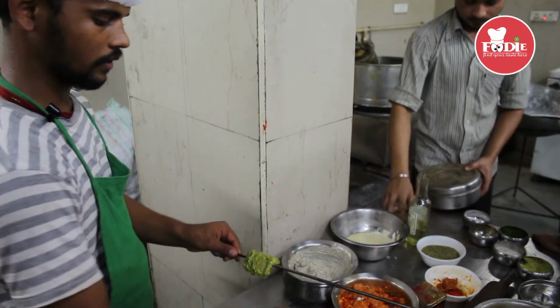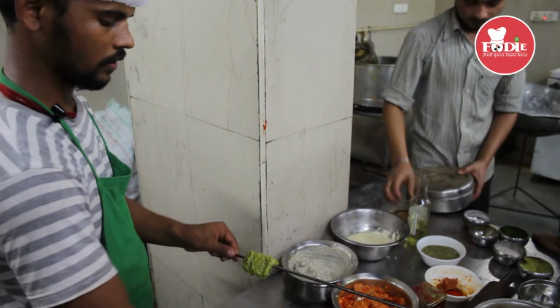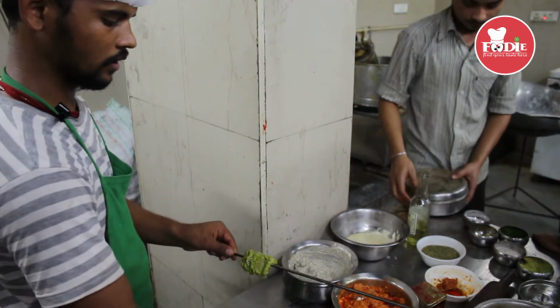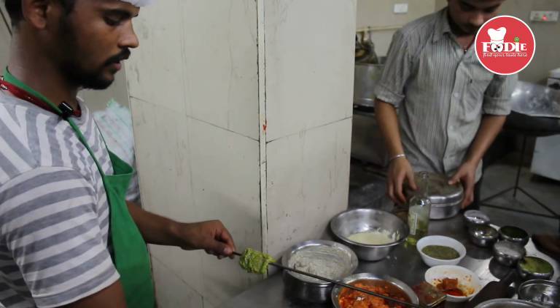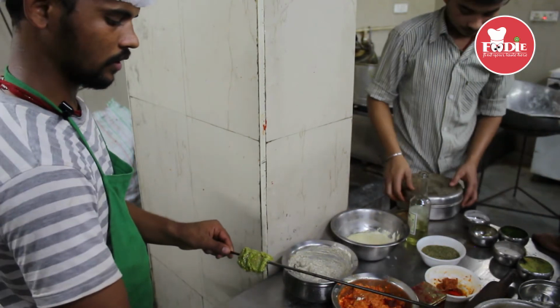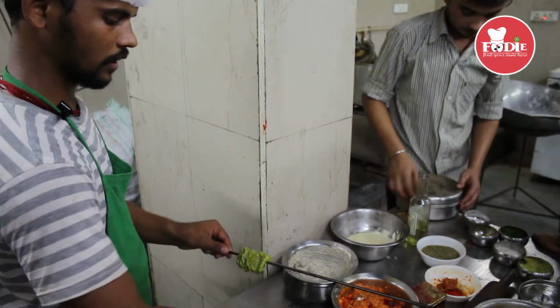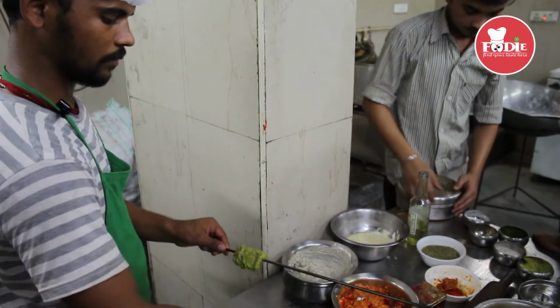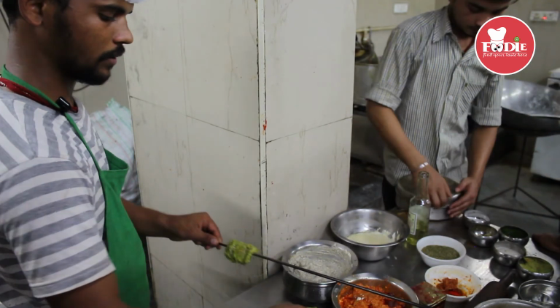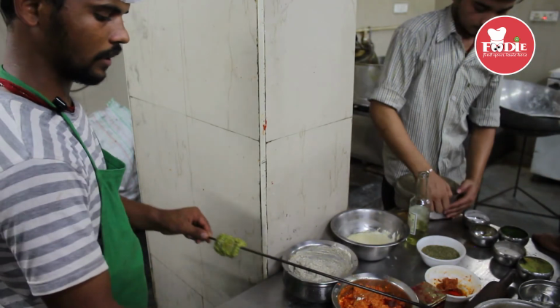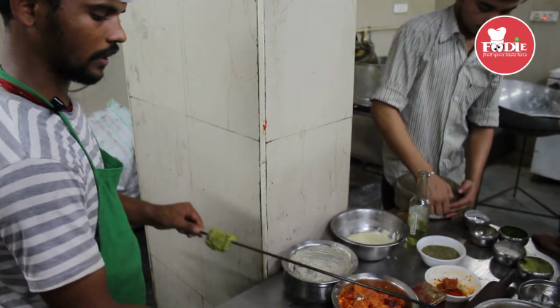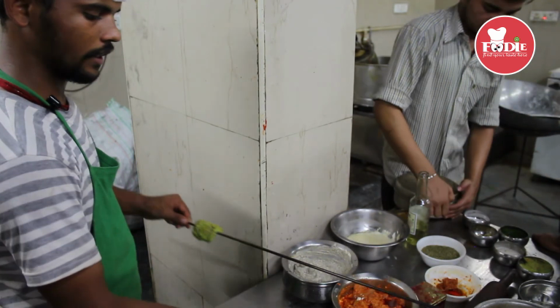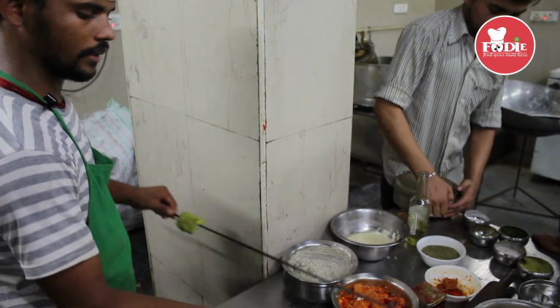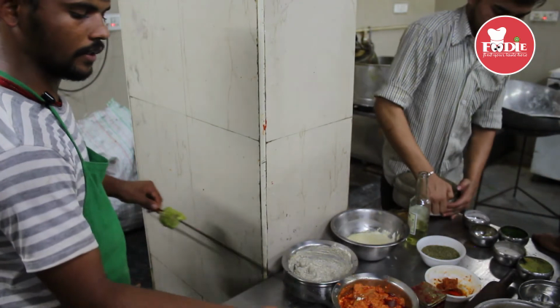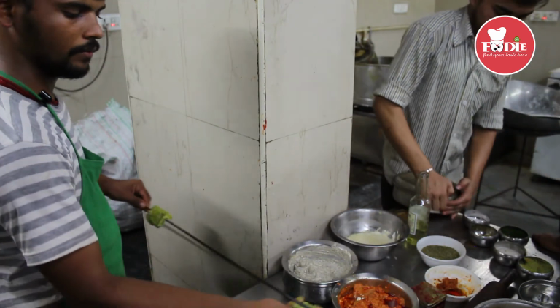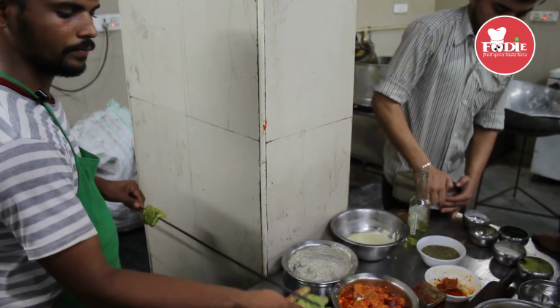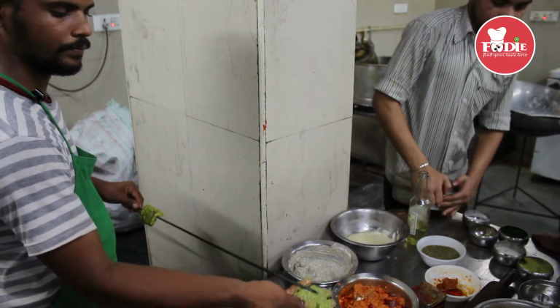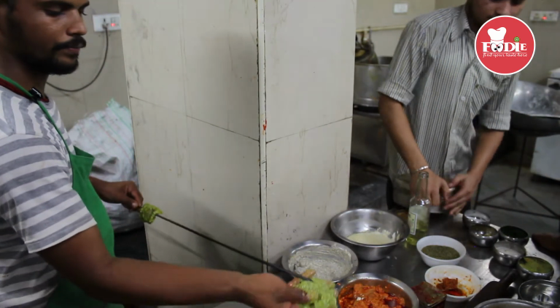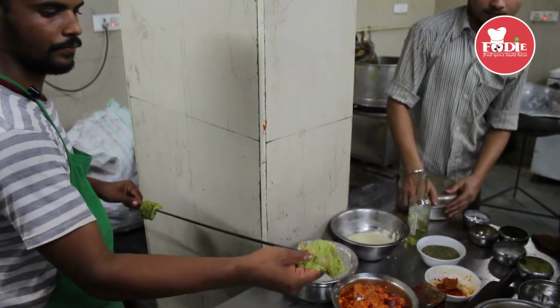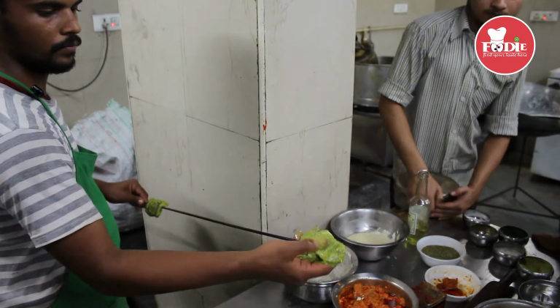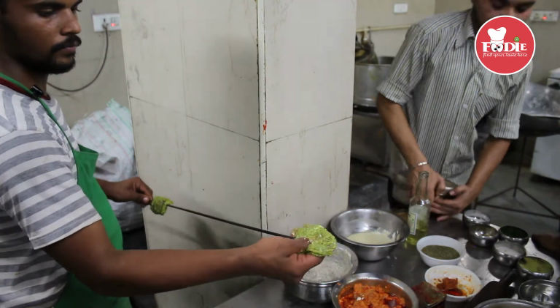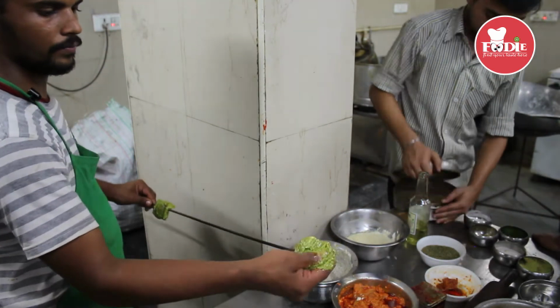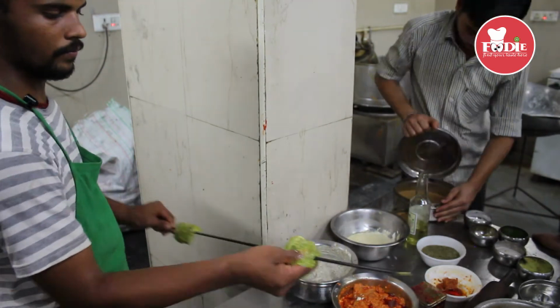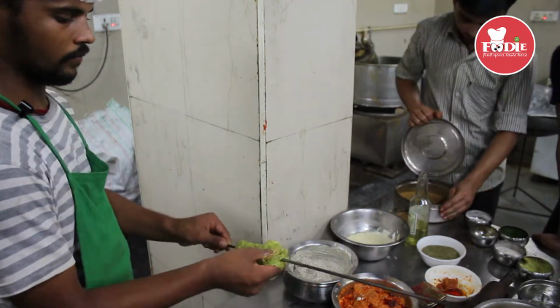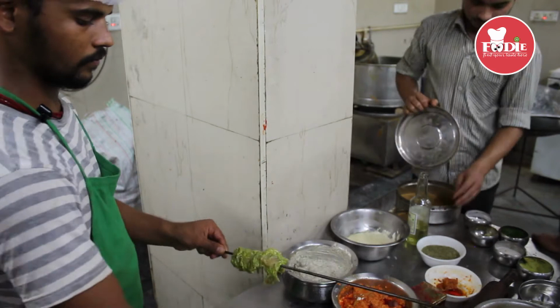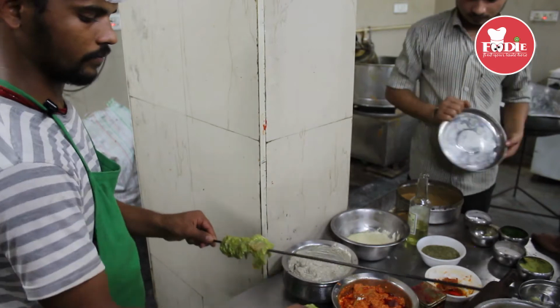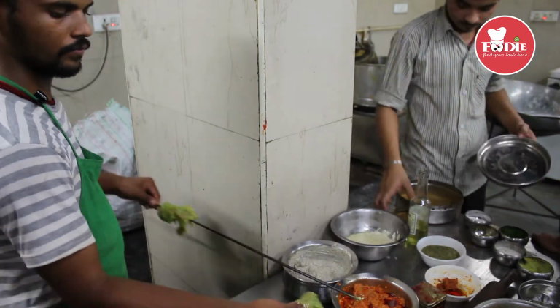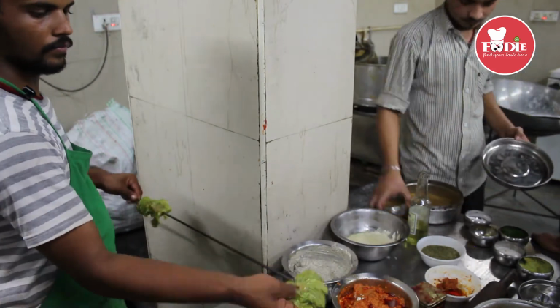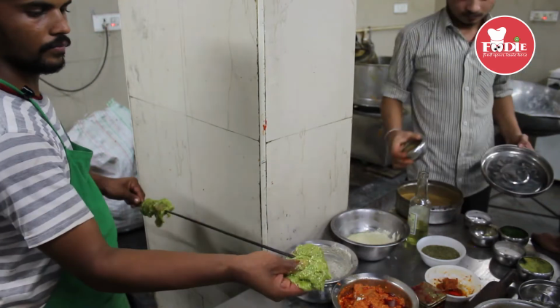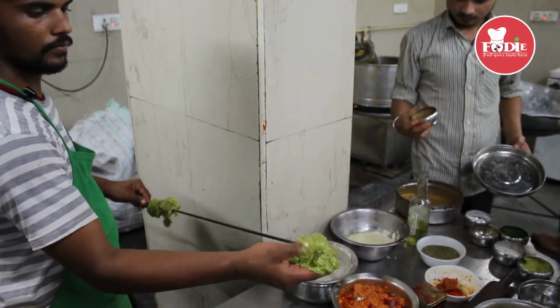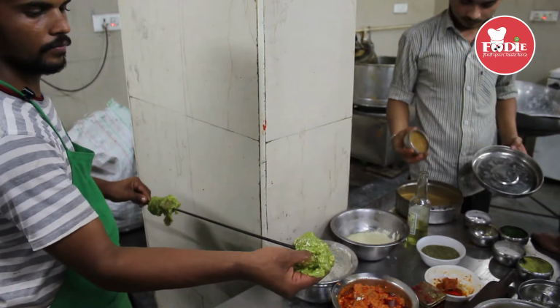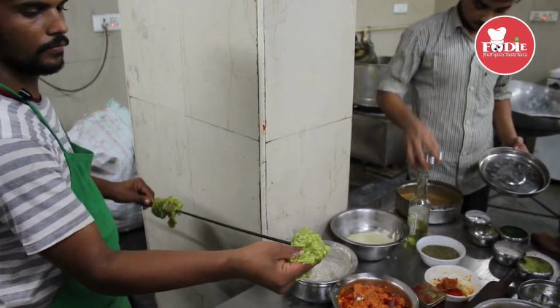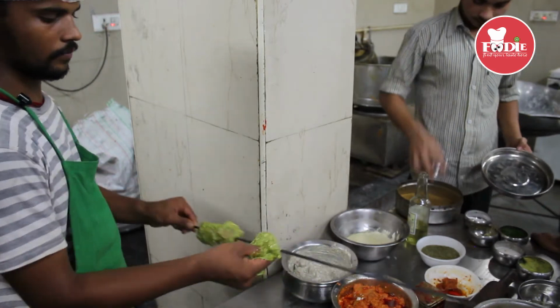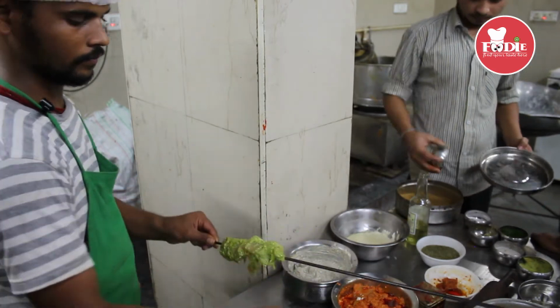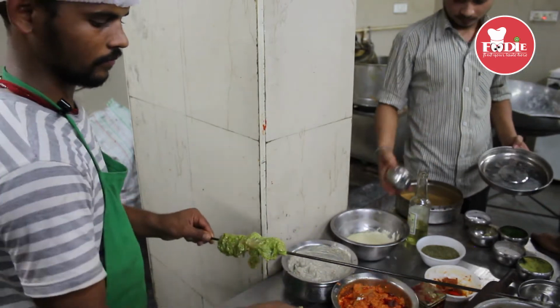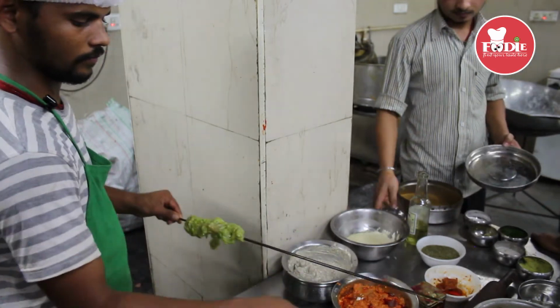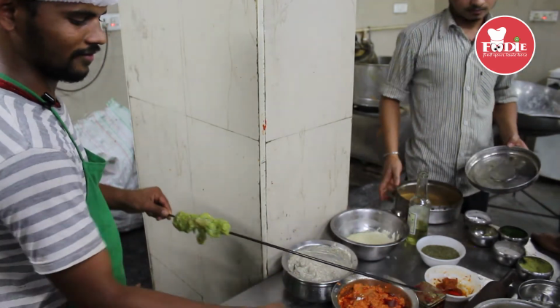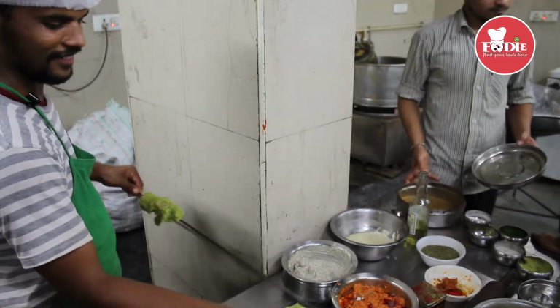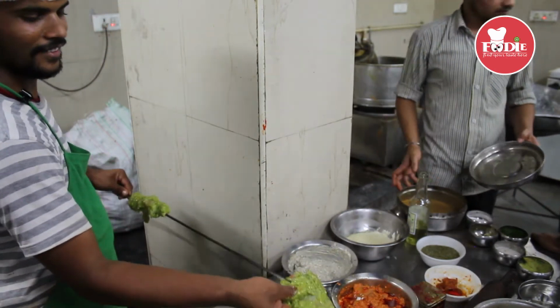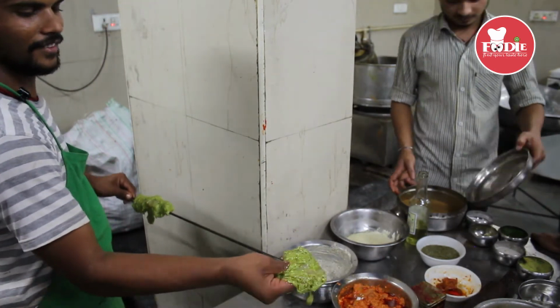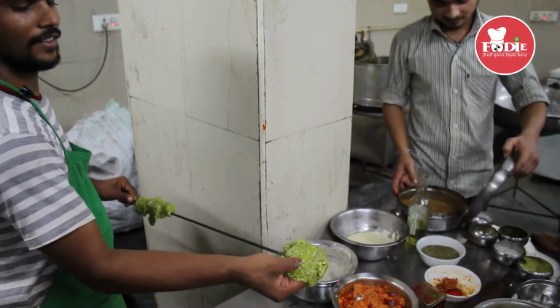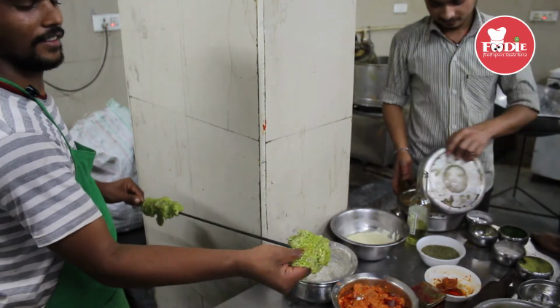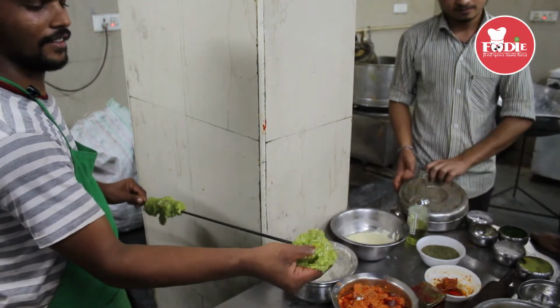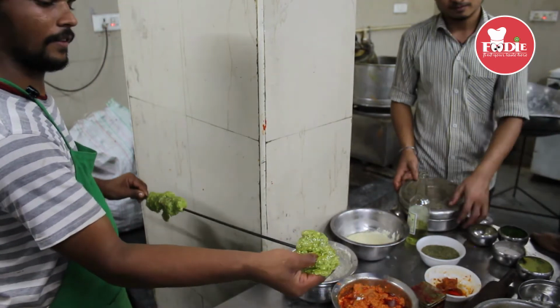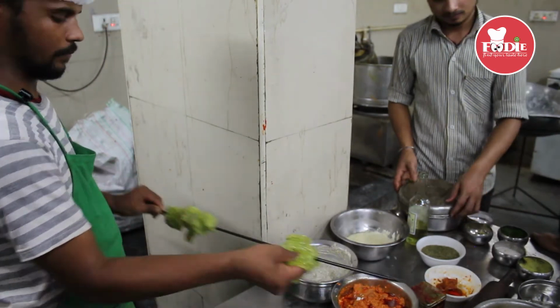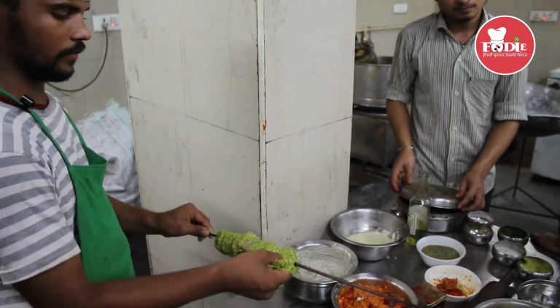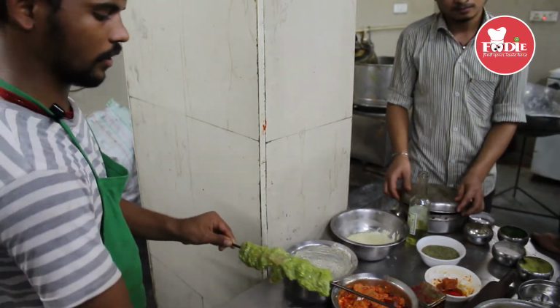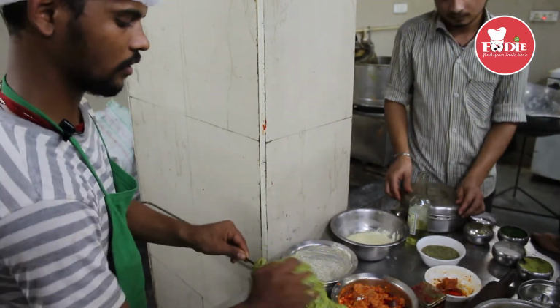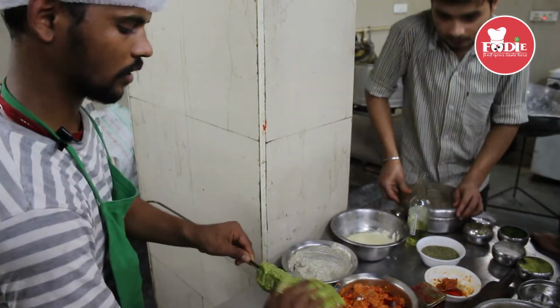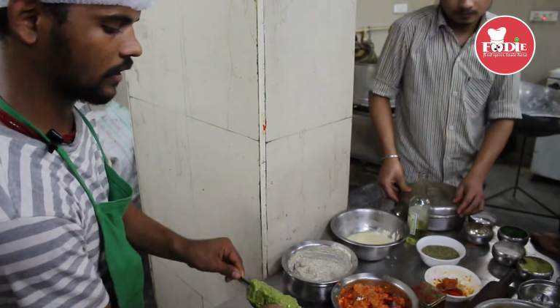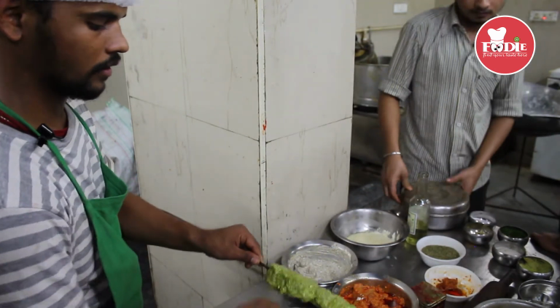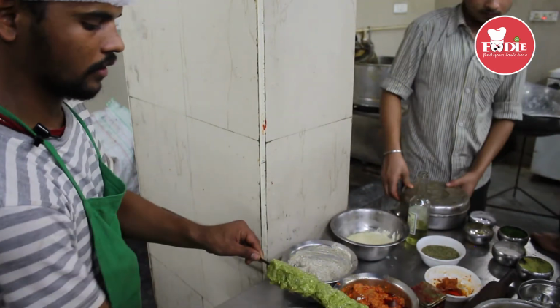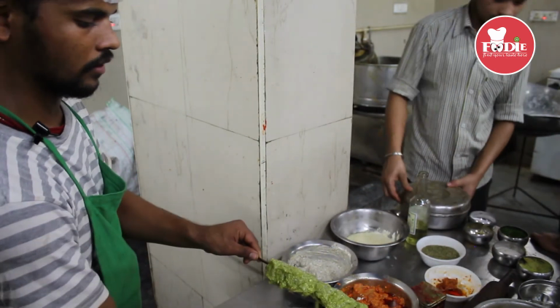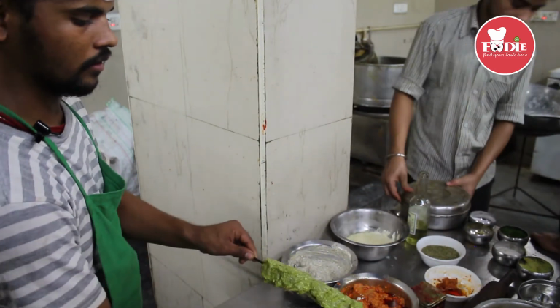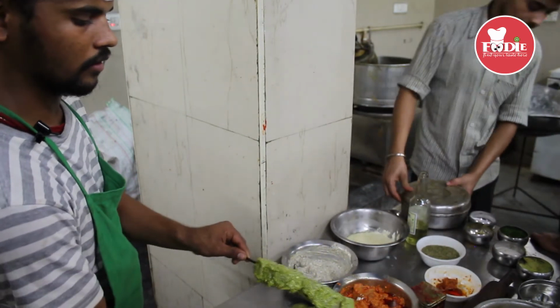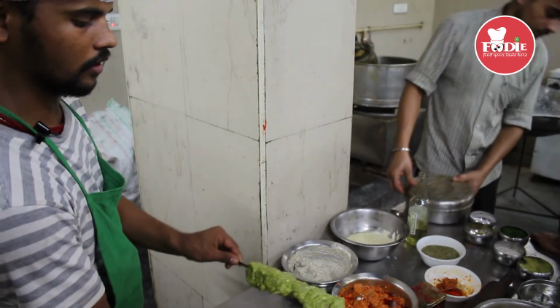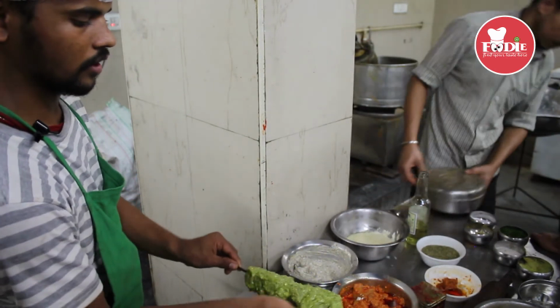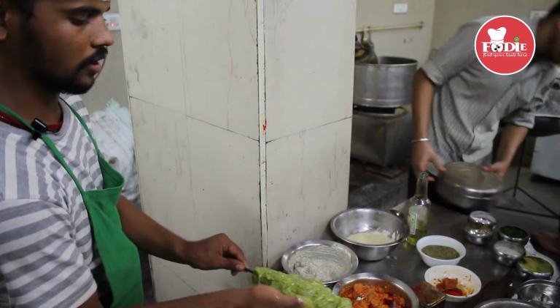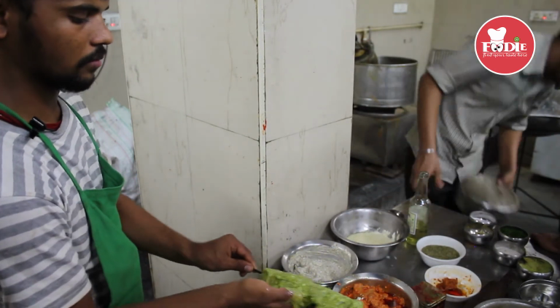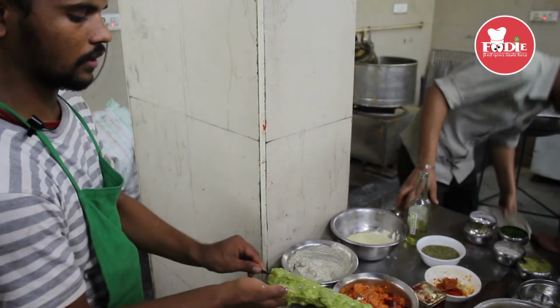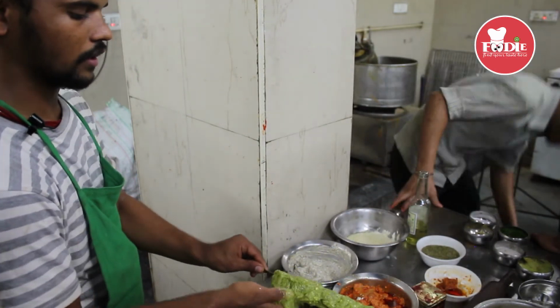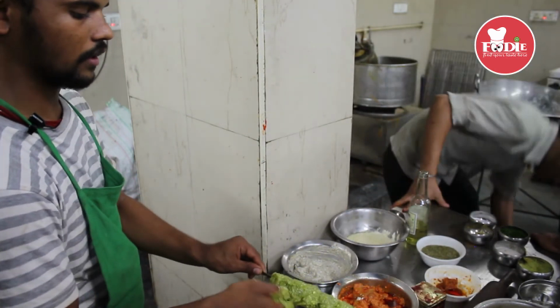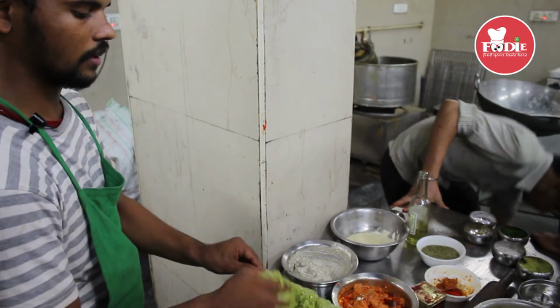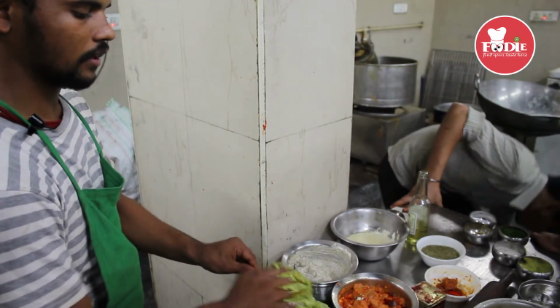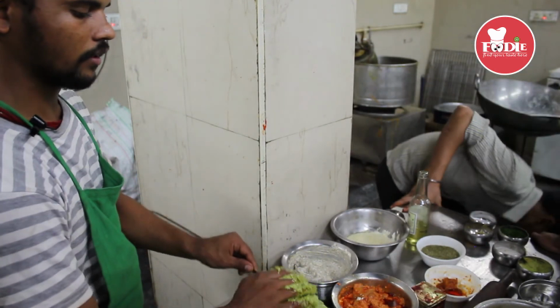Chaal pis lagayenge (apply the ground spice coating). Iske masala laga denge (we will apply the masala to it).